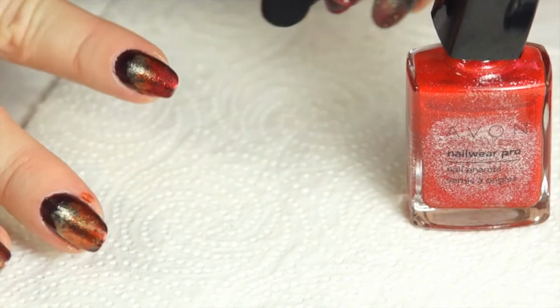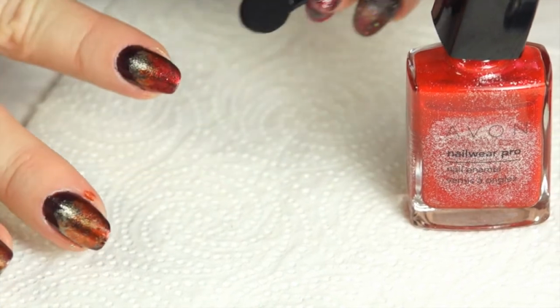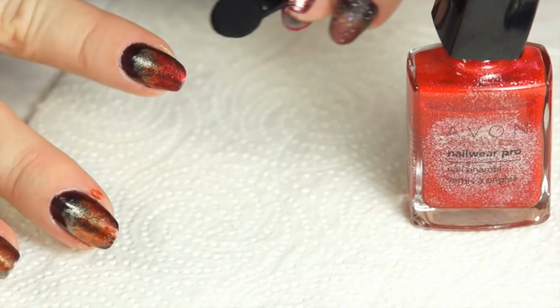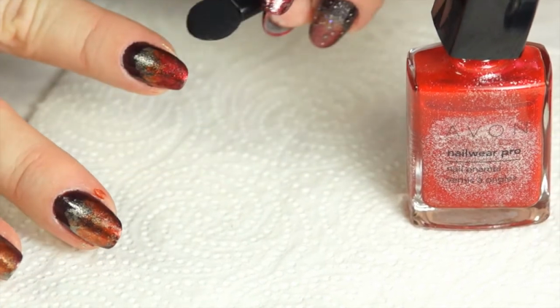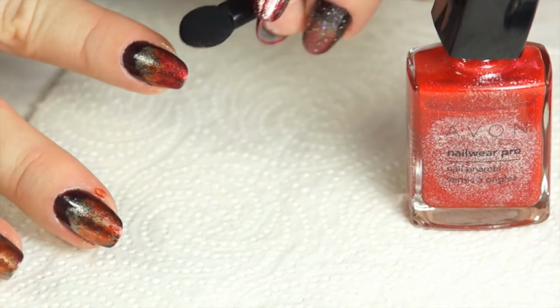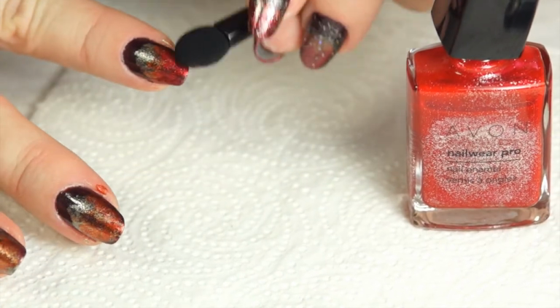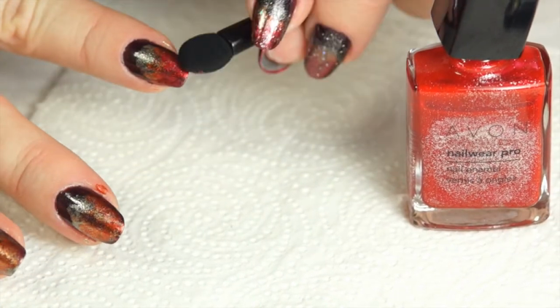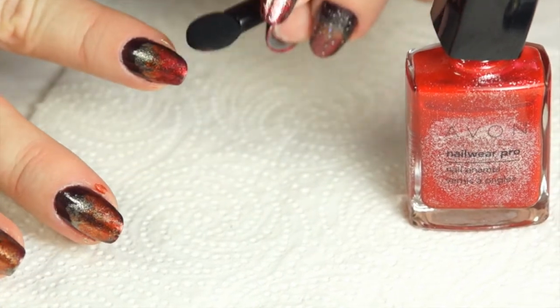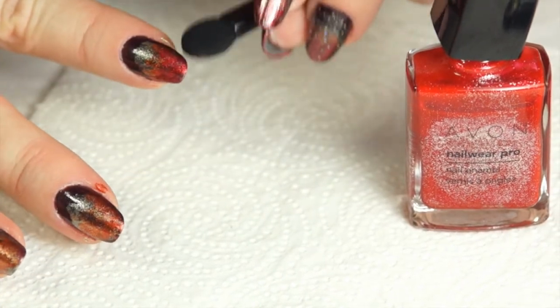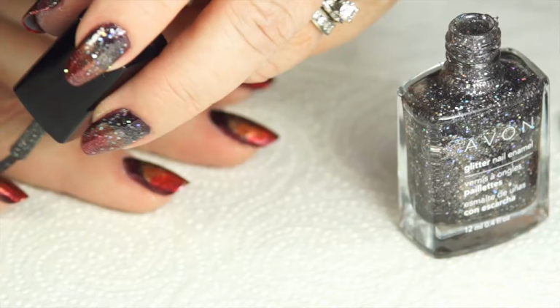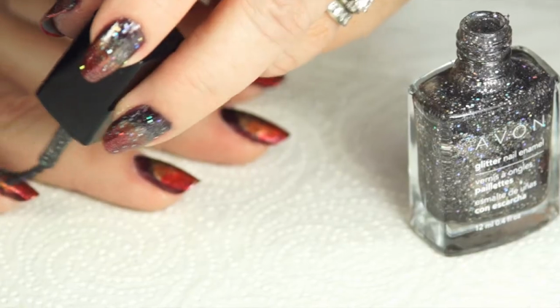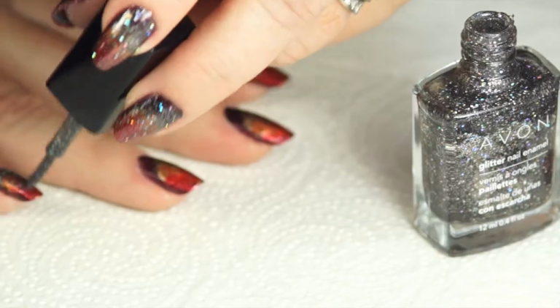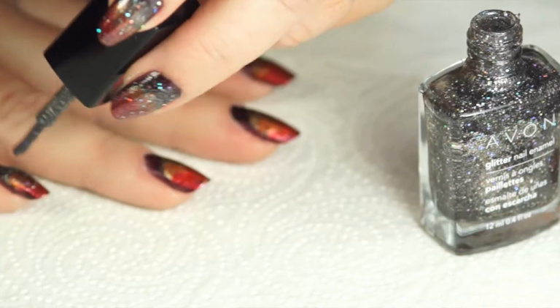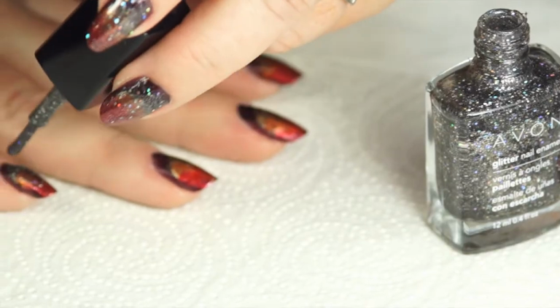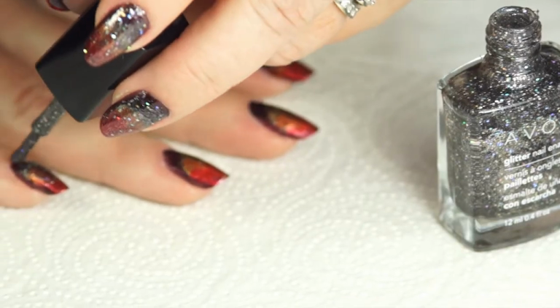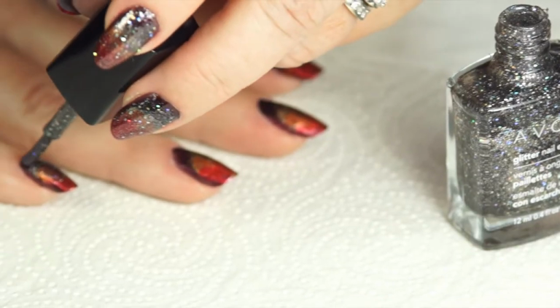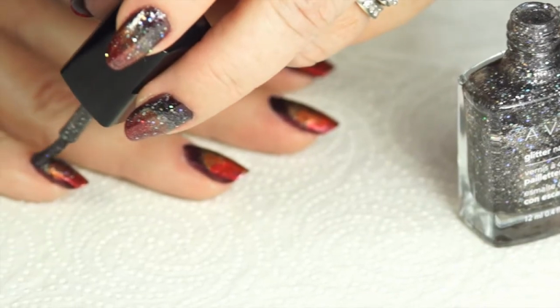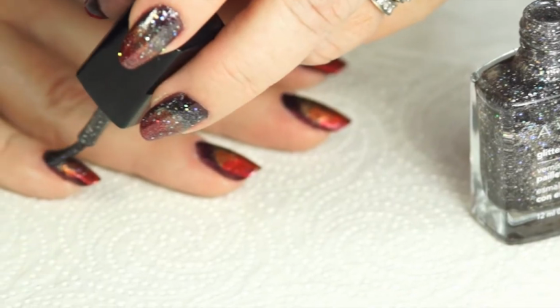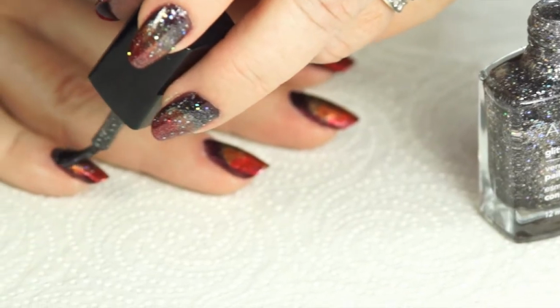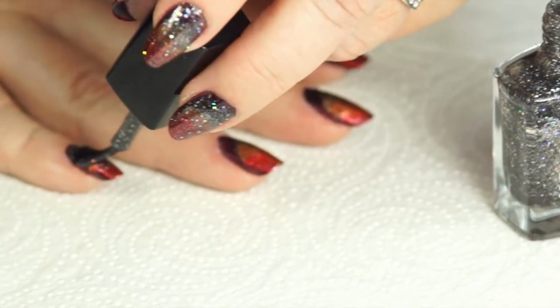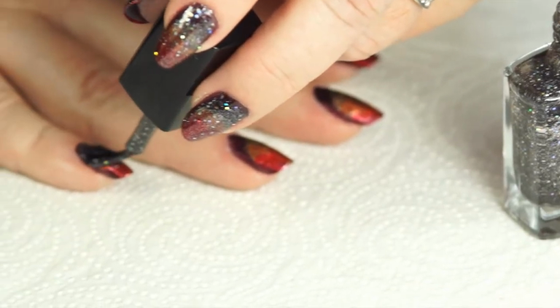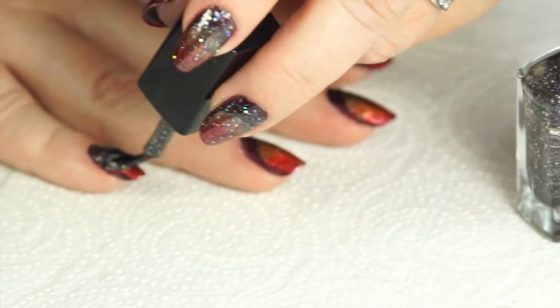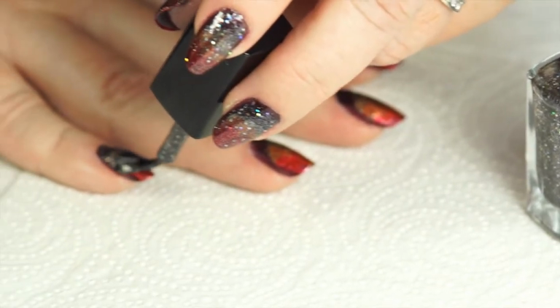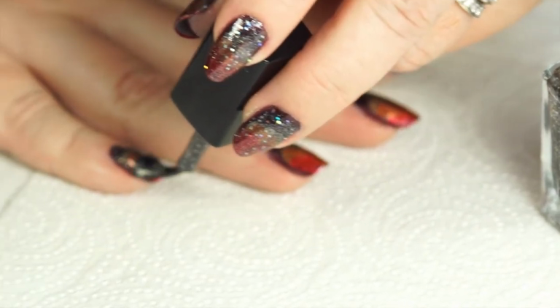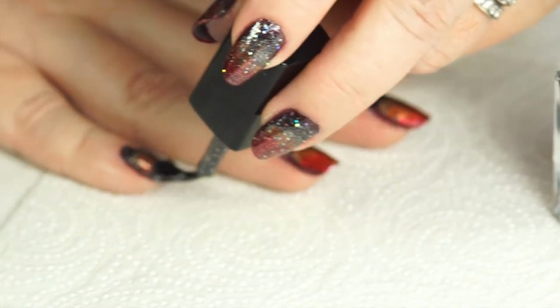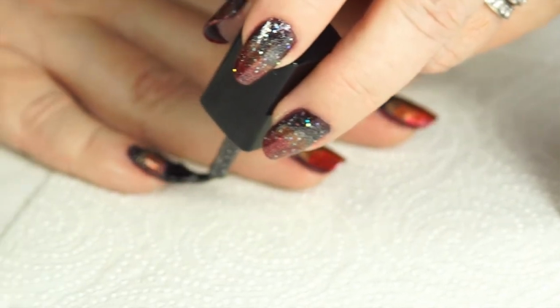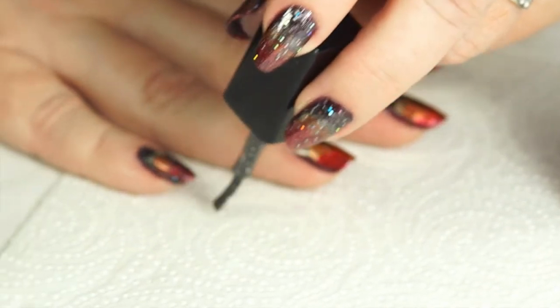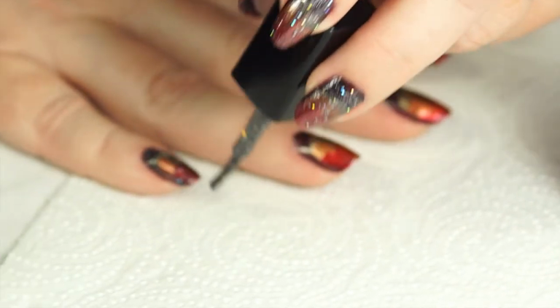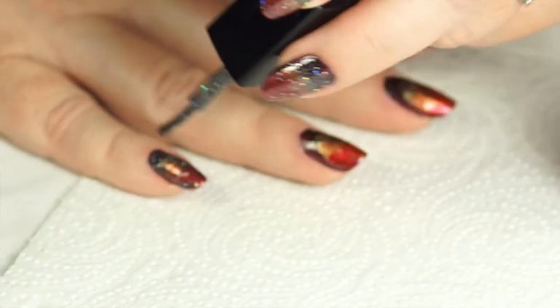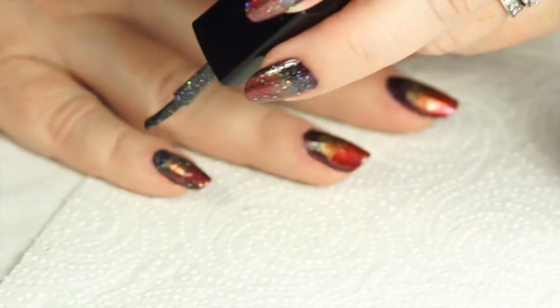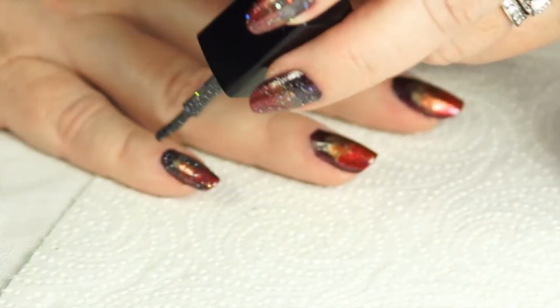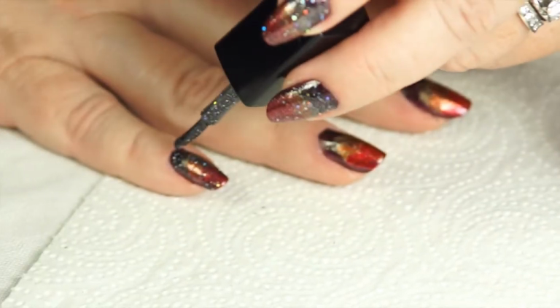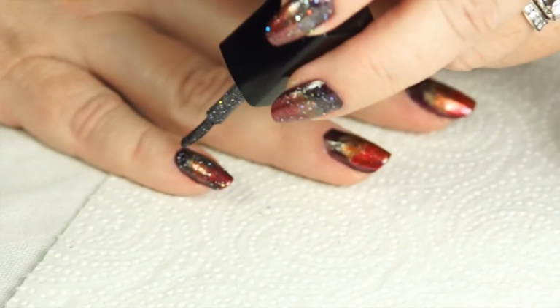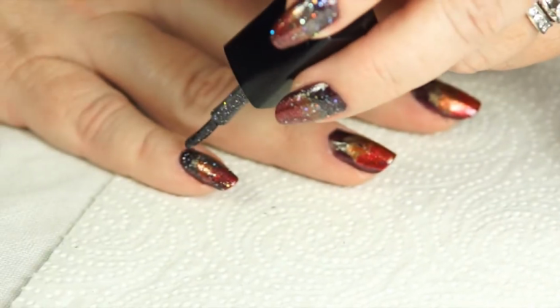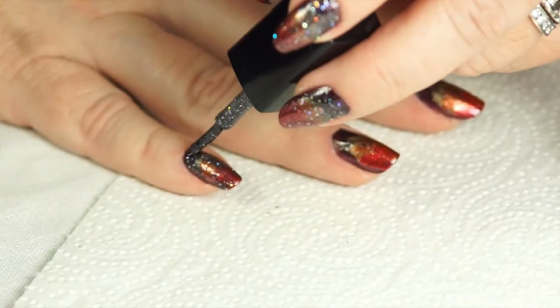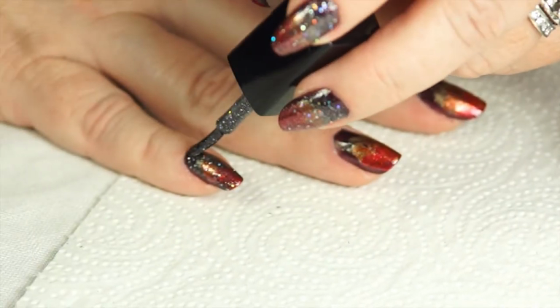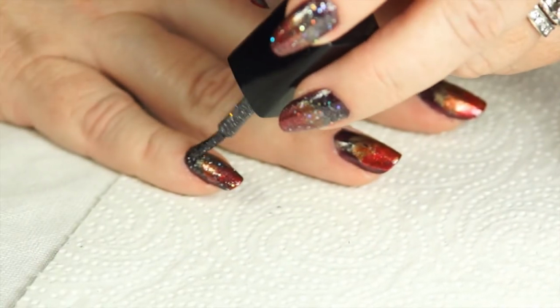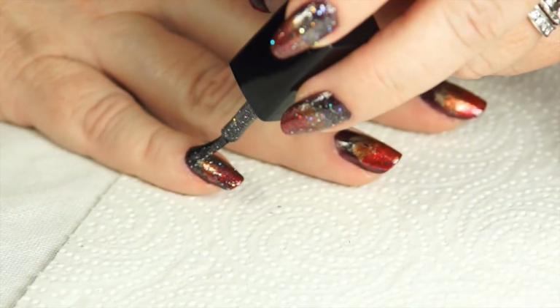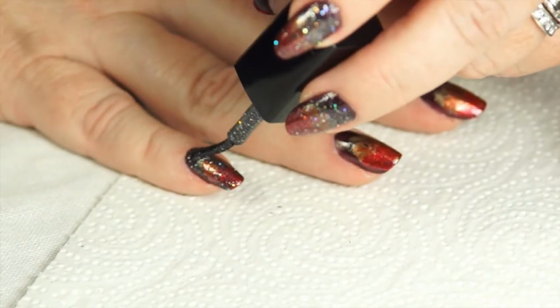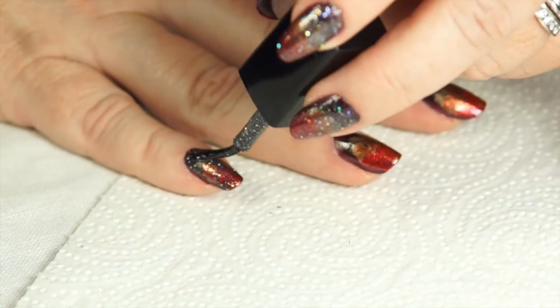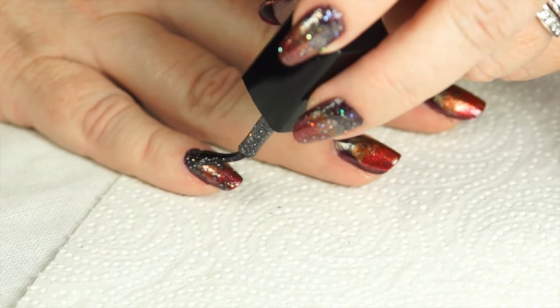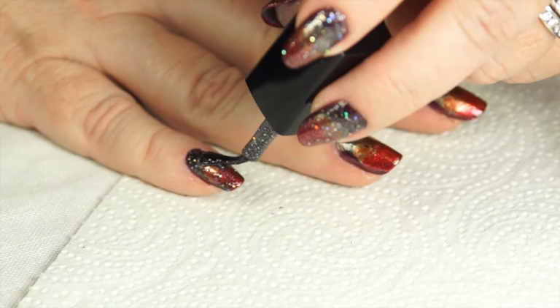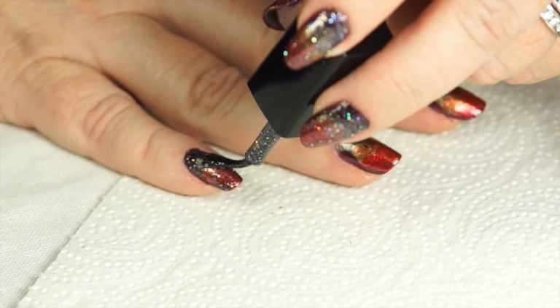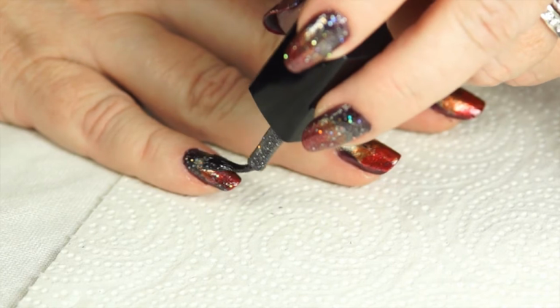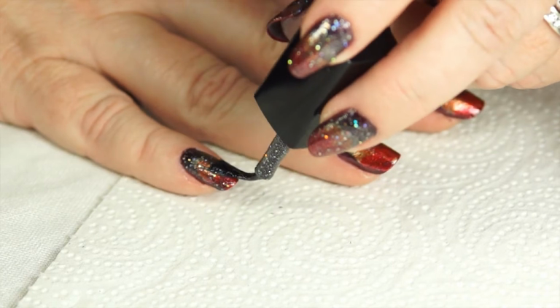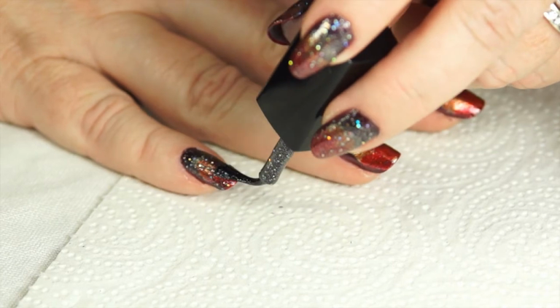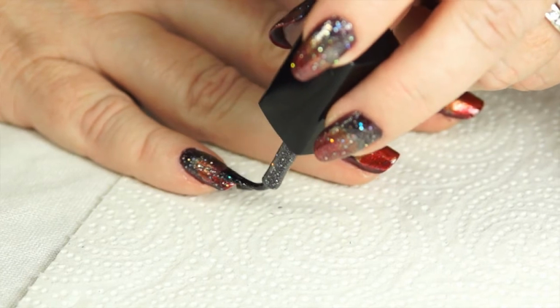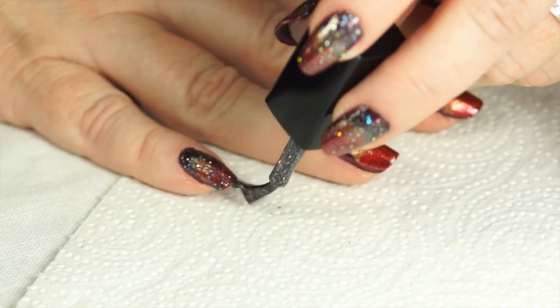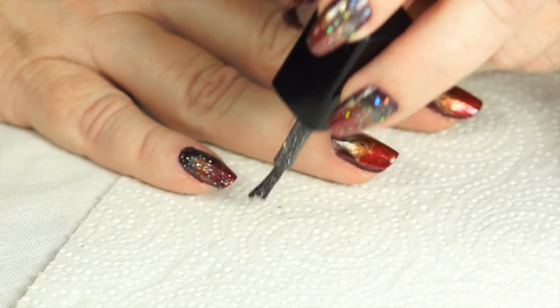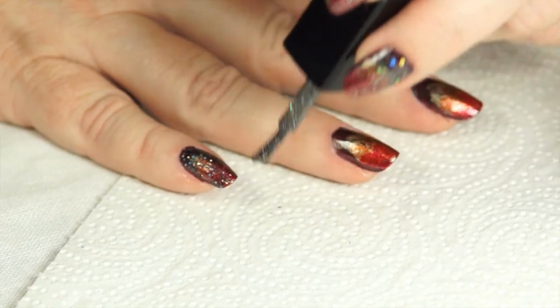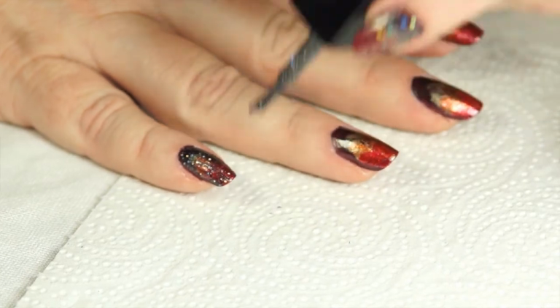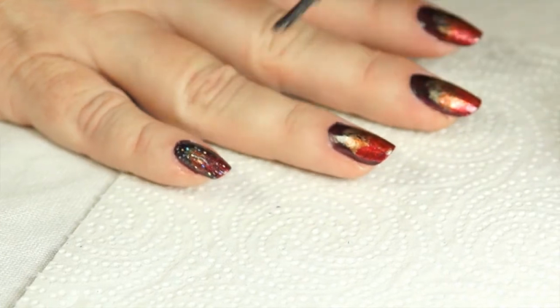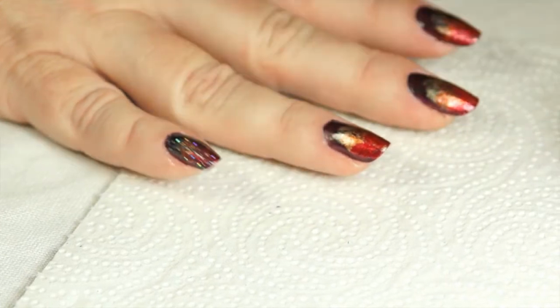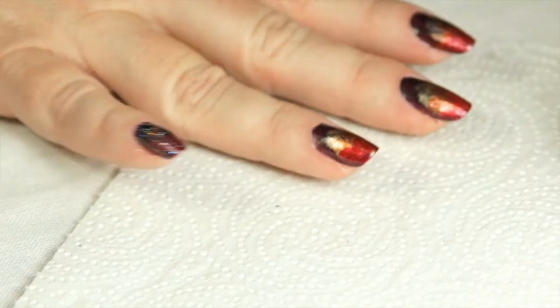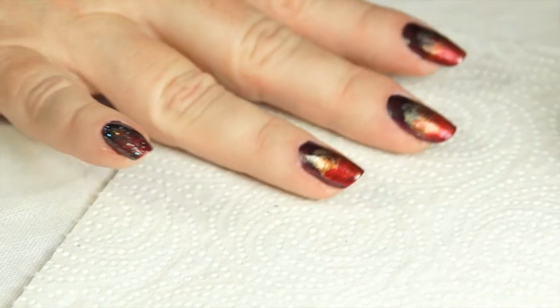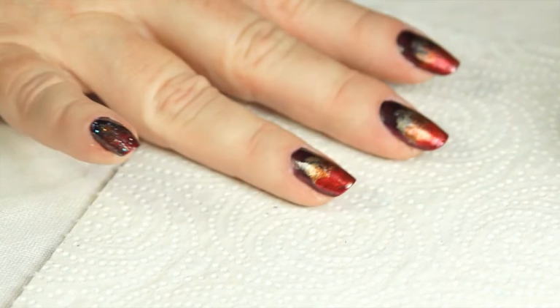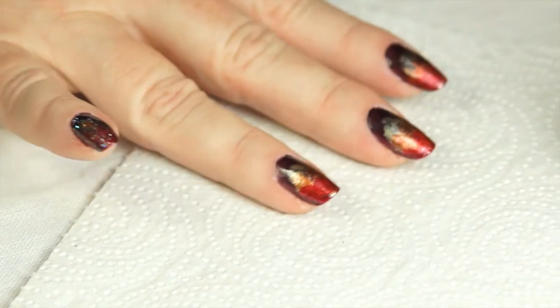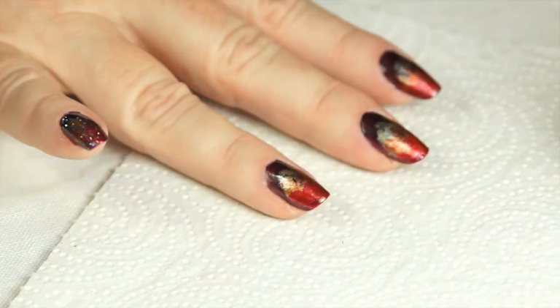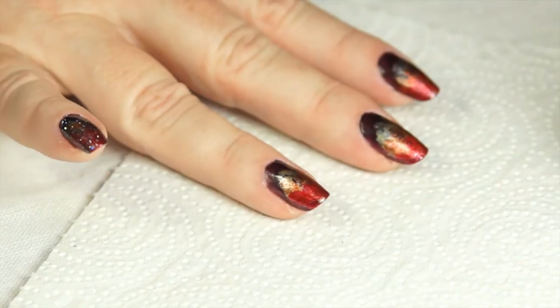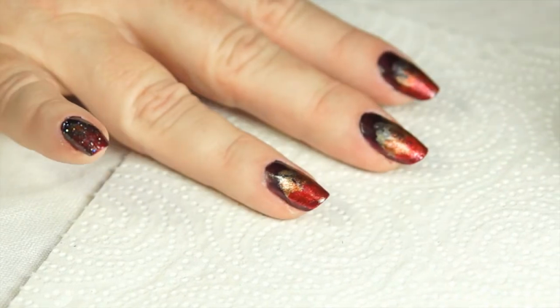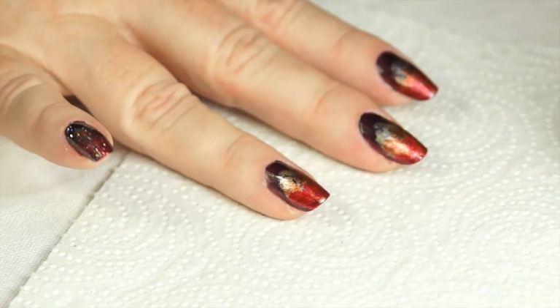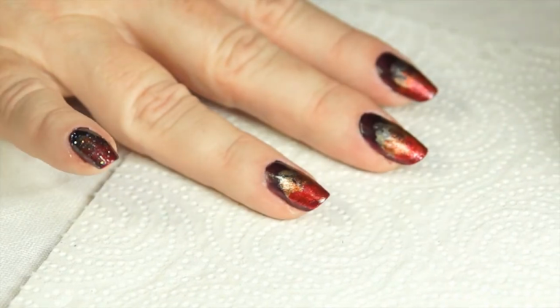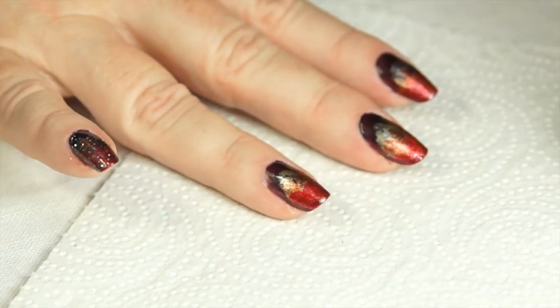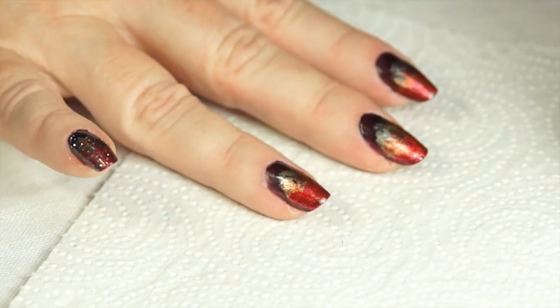To complete the manicure I am brushing a thin coat of glitter nail enamel in Sparkling Sky over the entire nail.